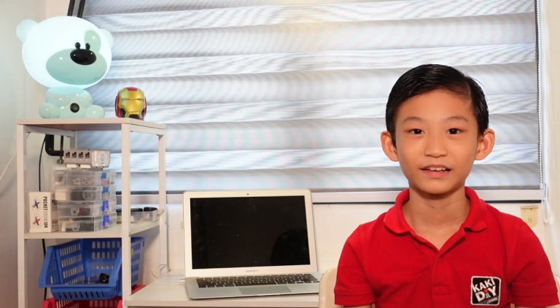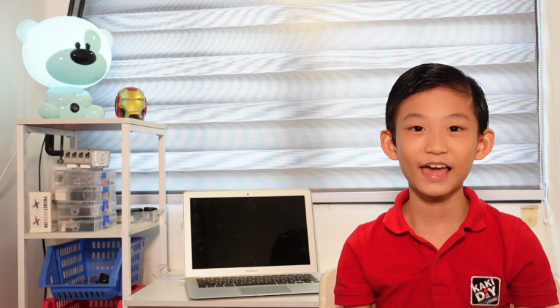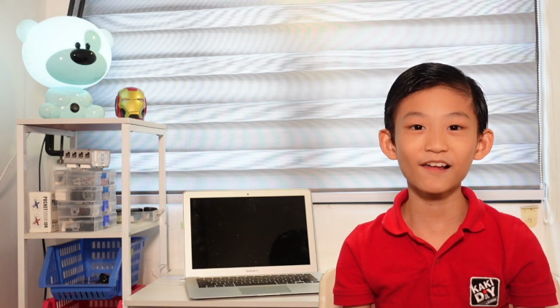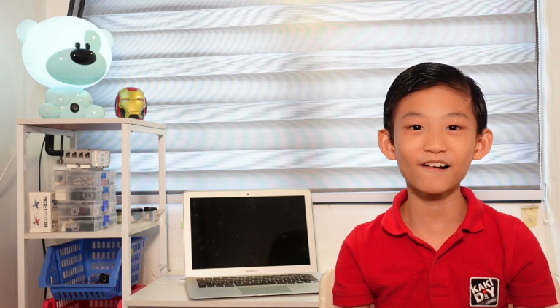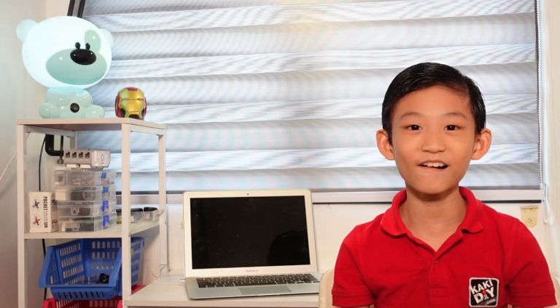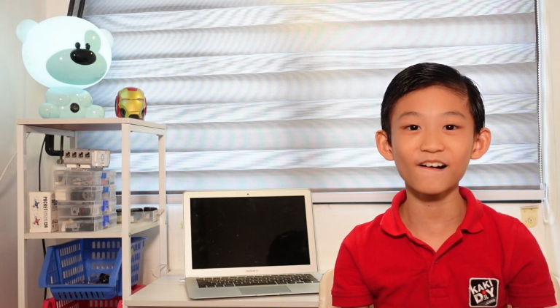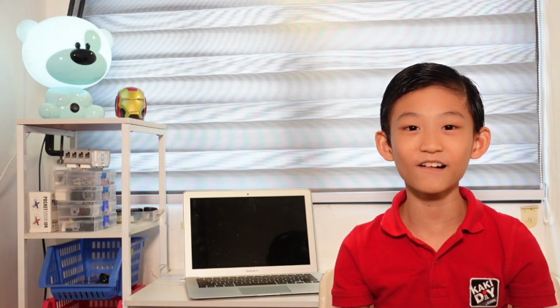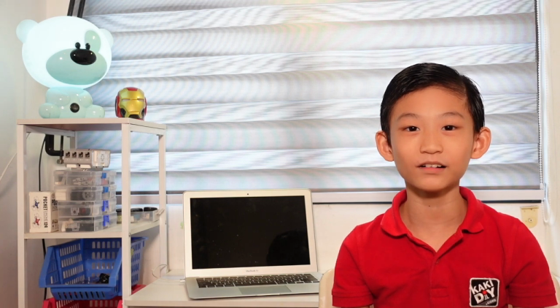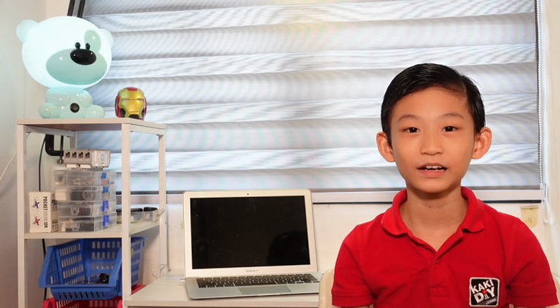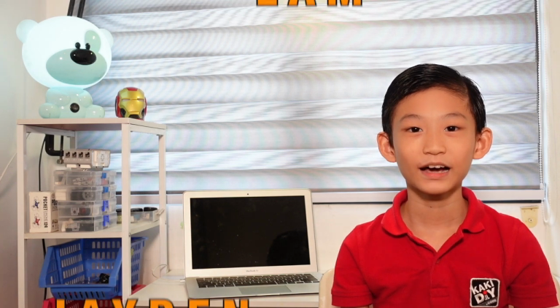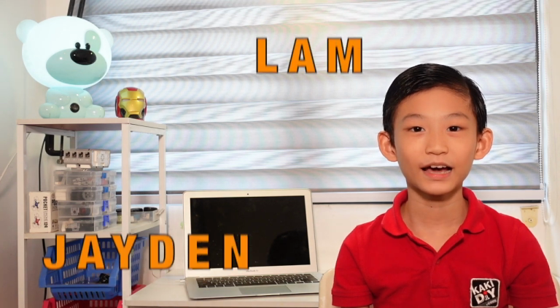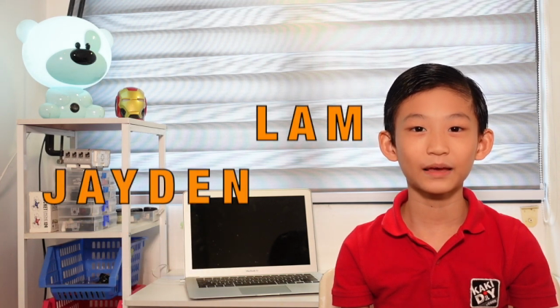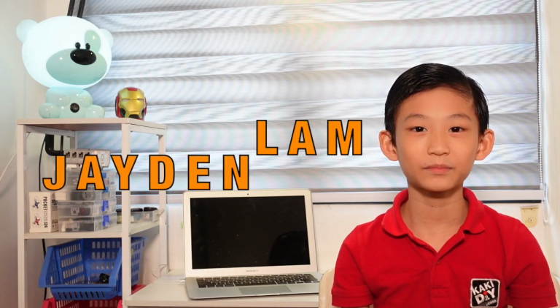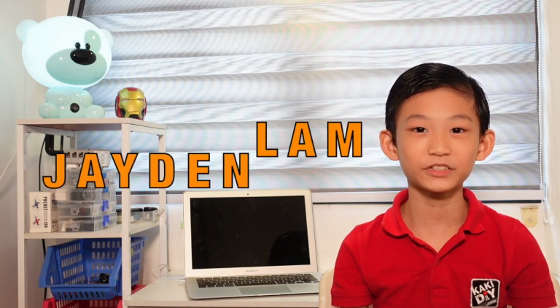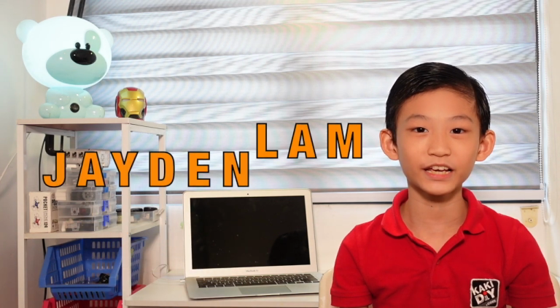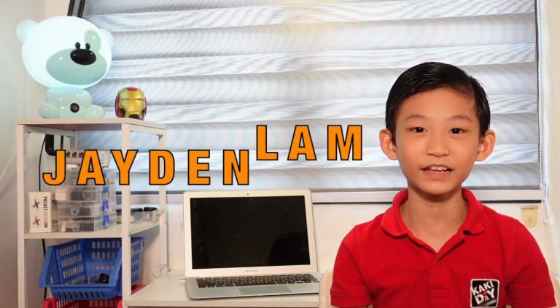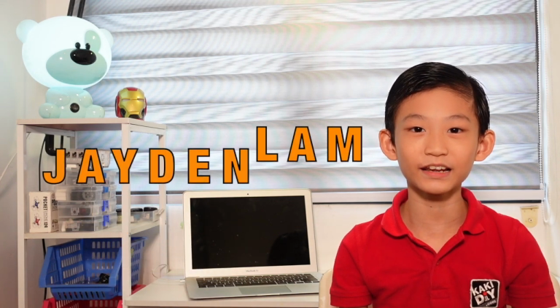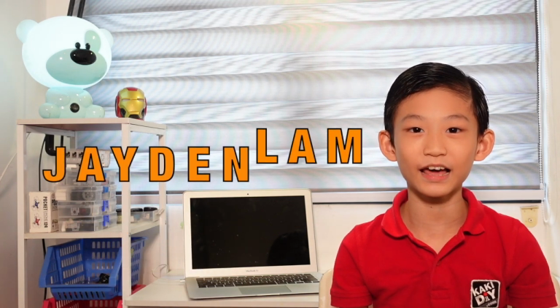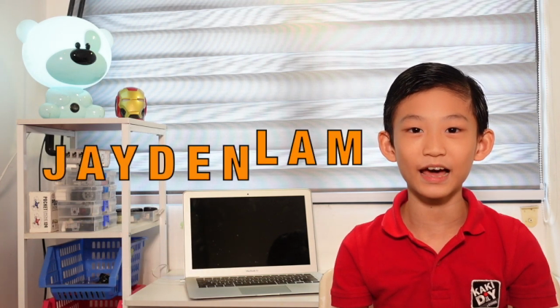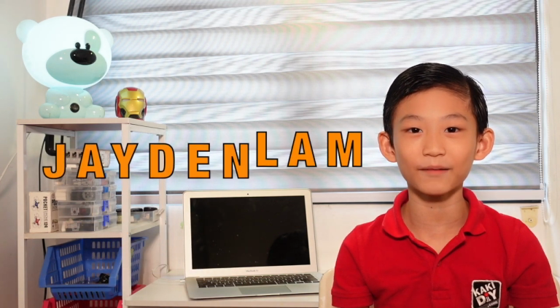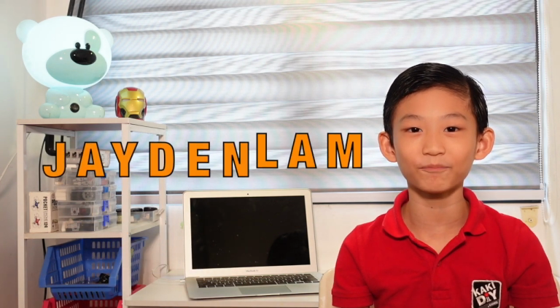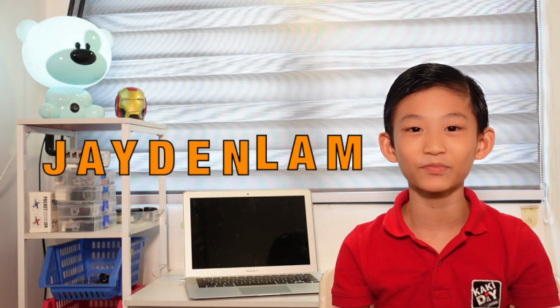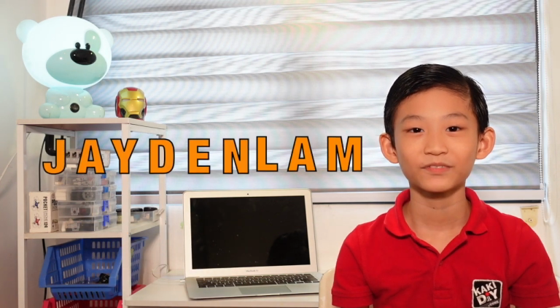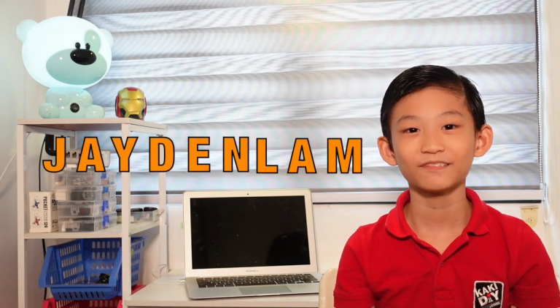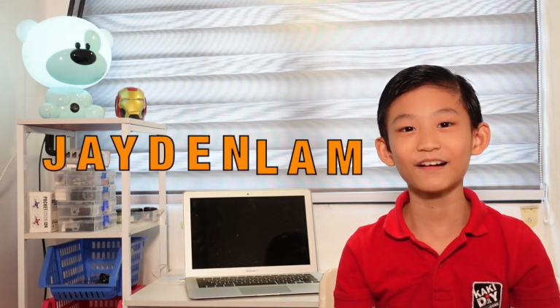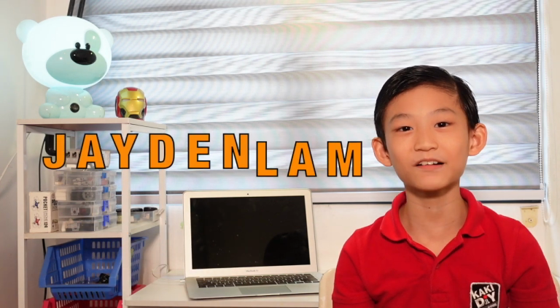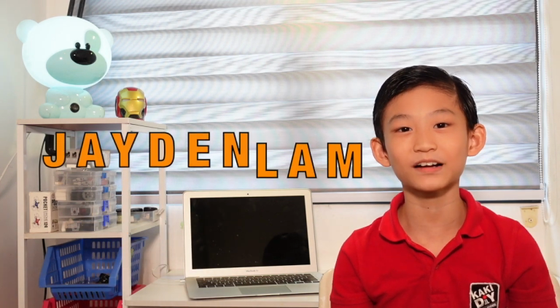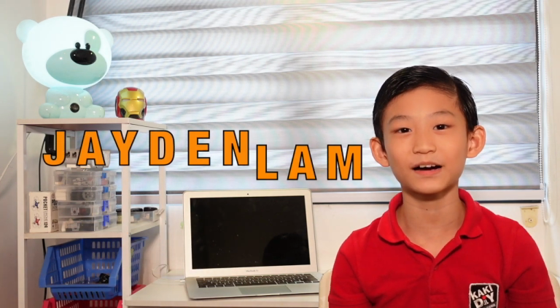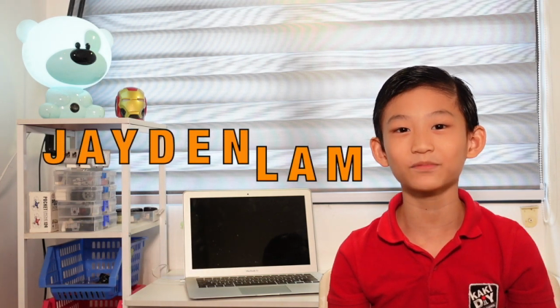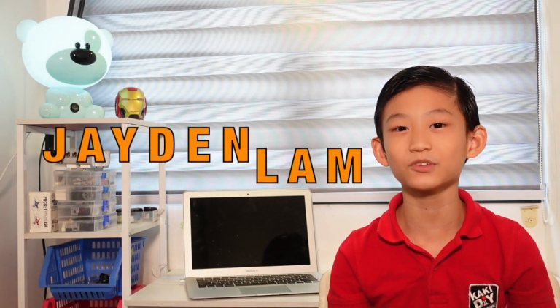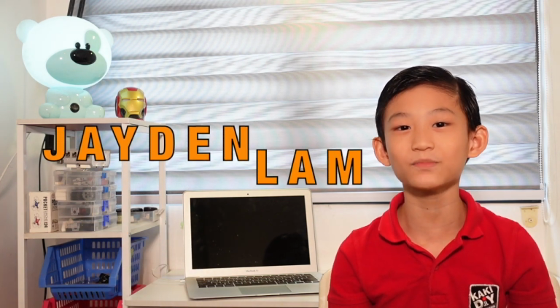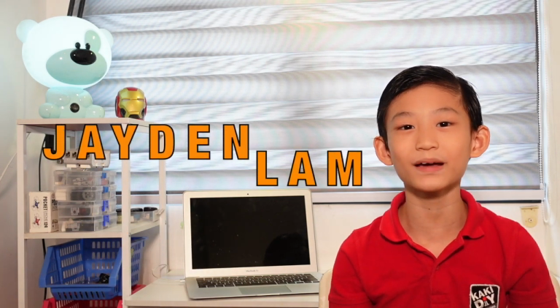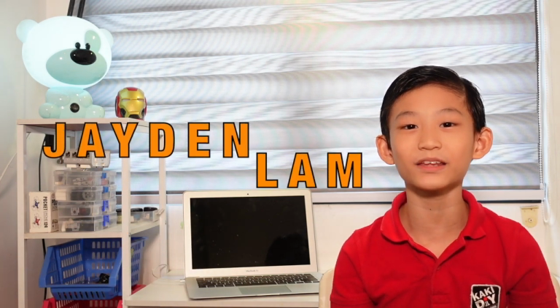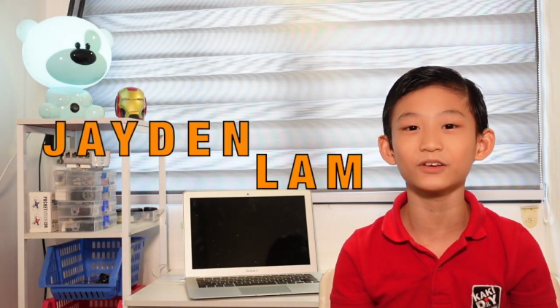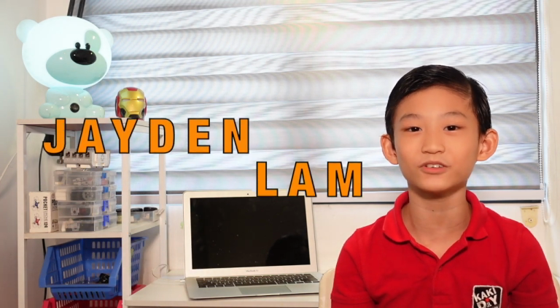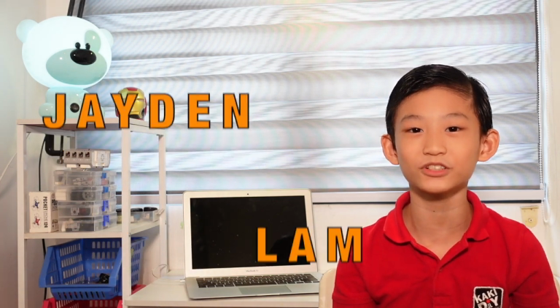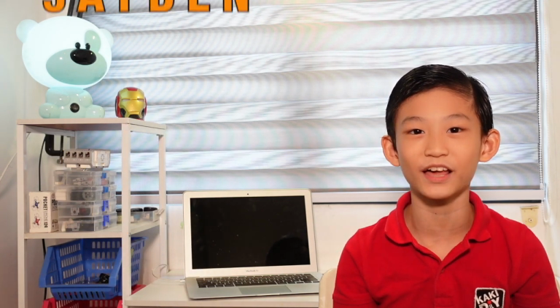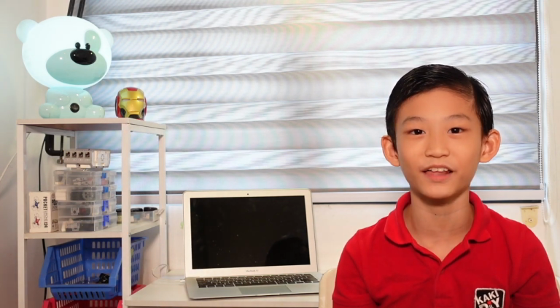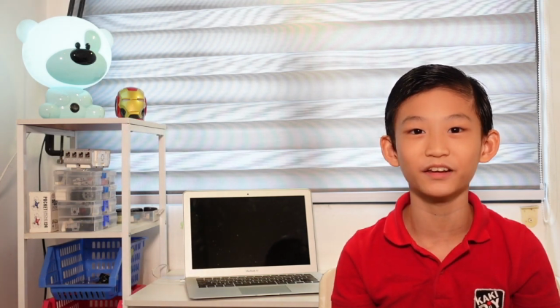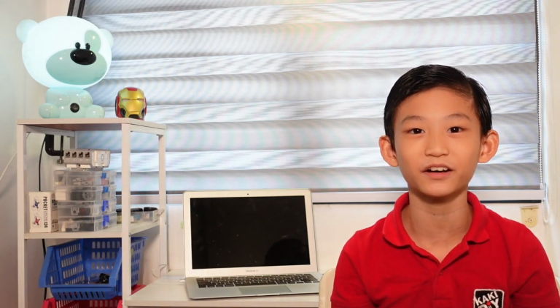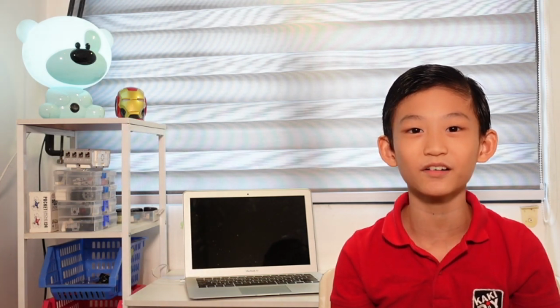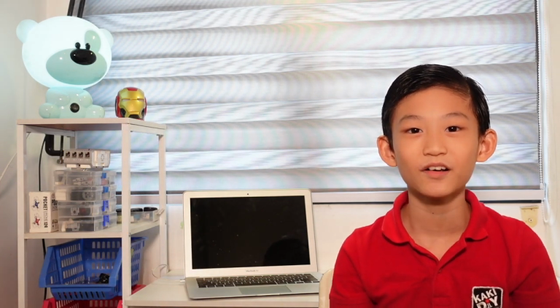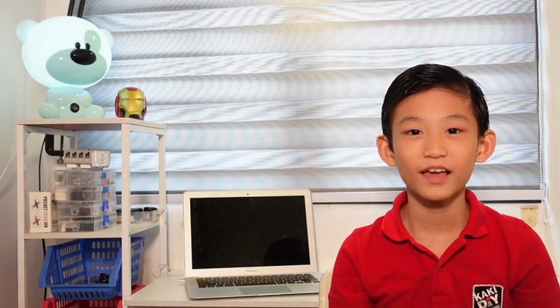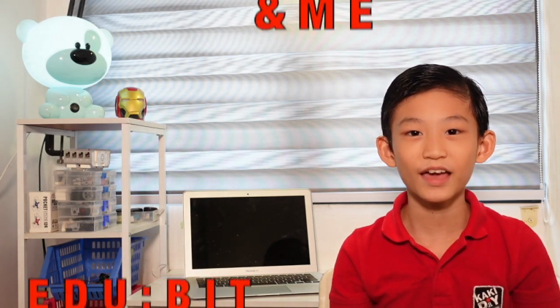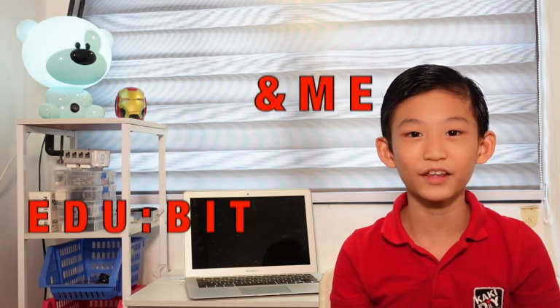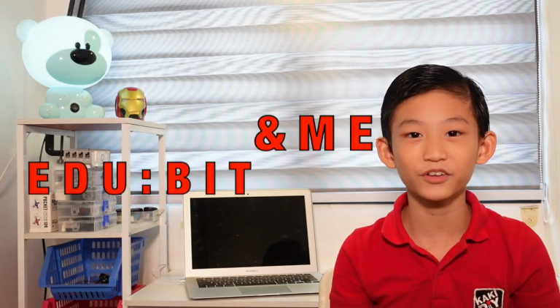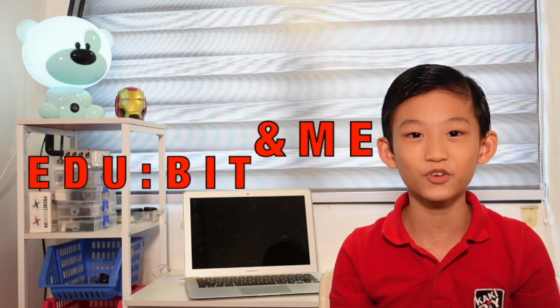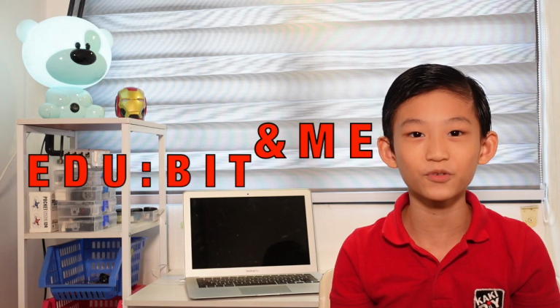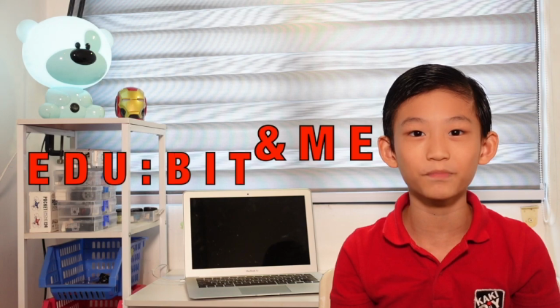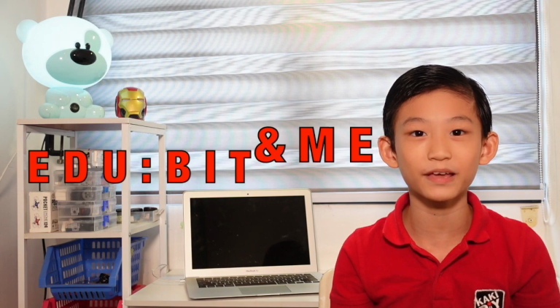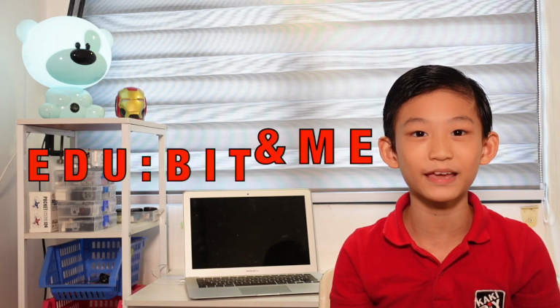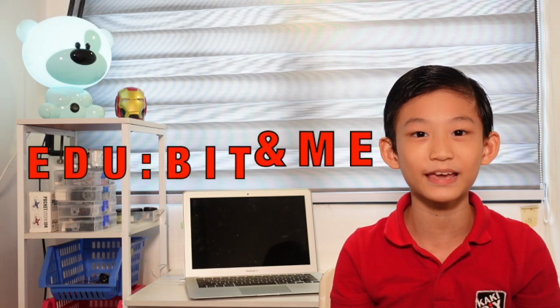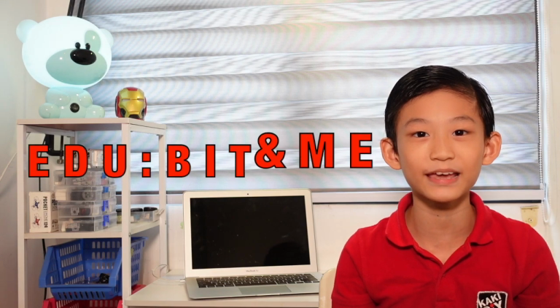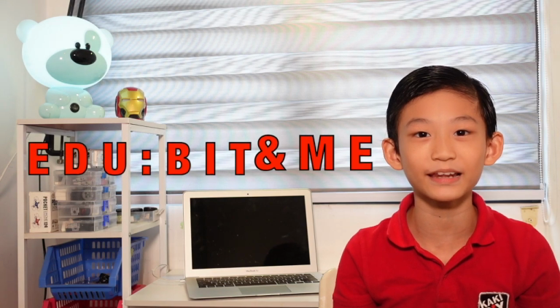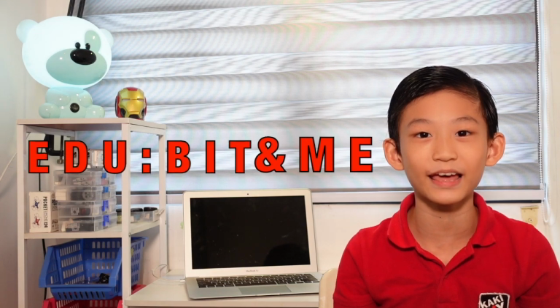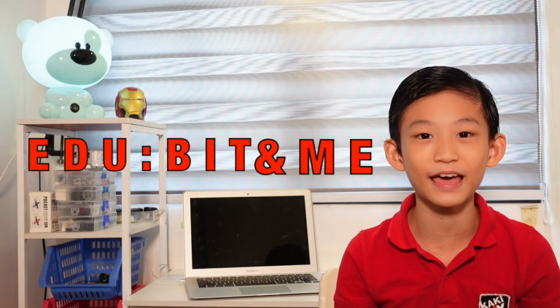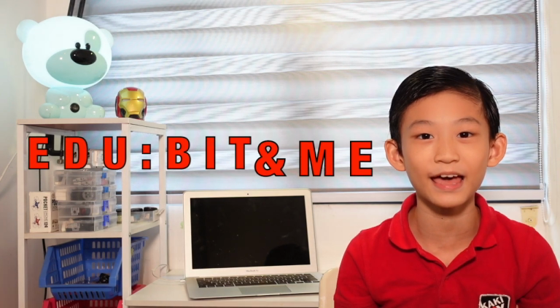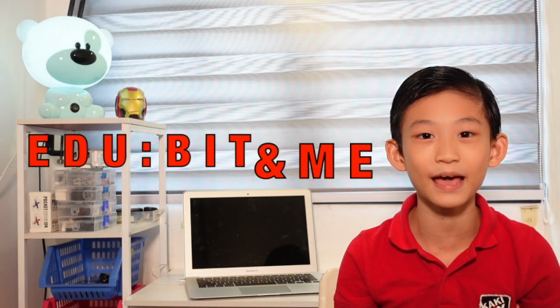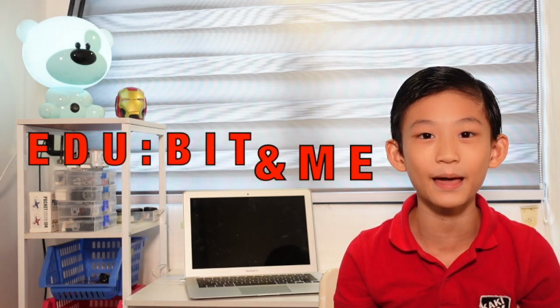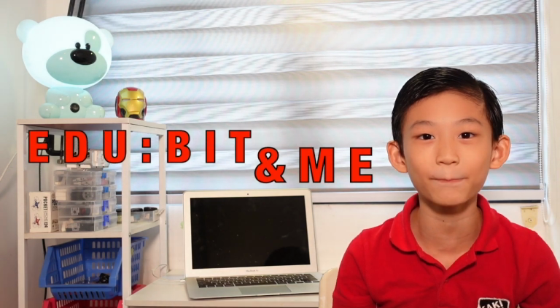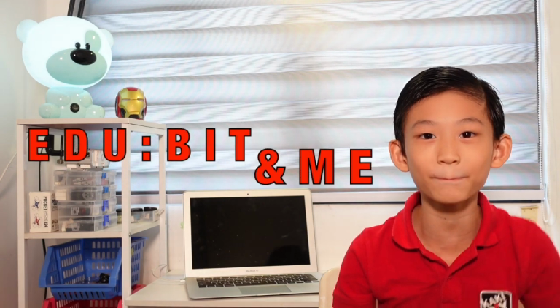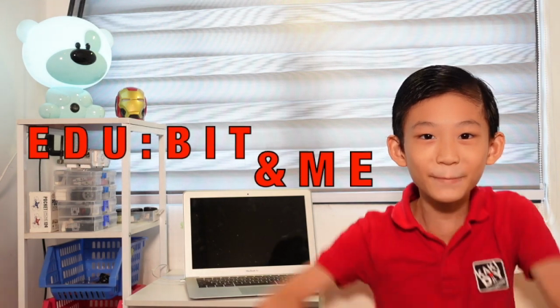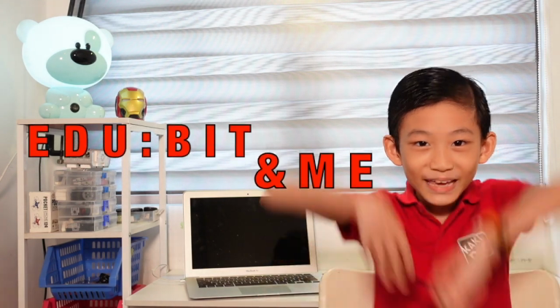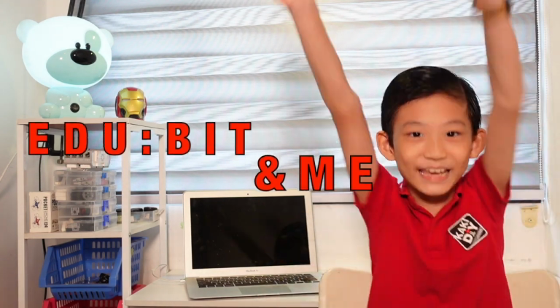Hello, I'm Jayden Lam. Welcome to my new channel, Edubit and me!